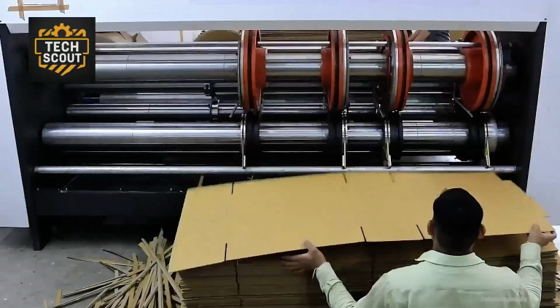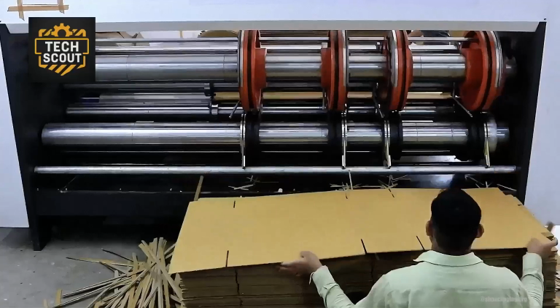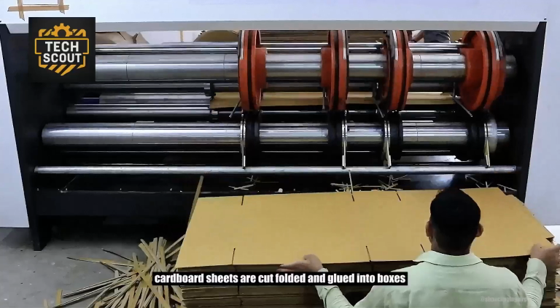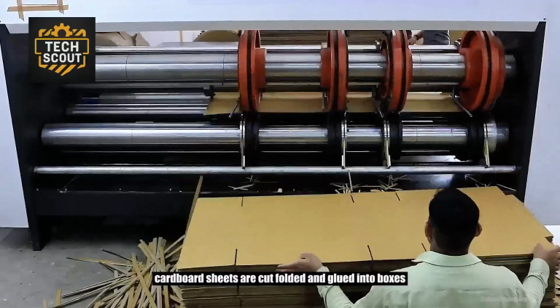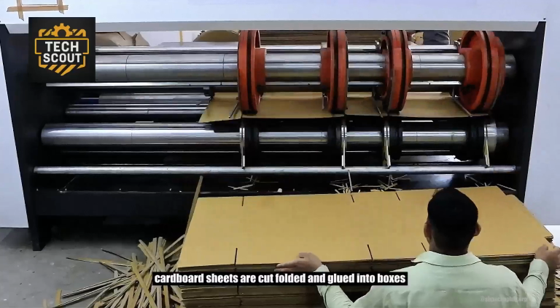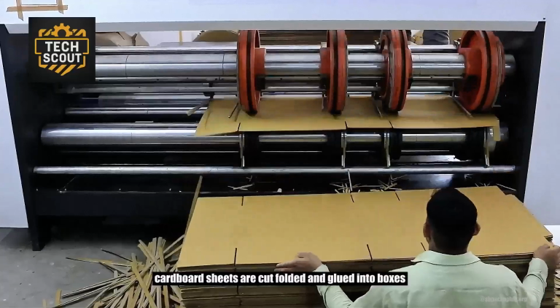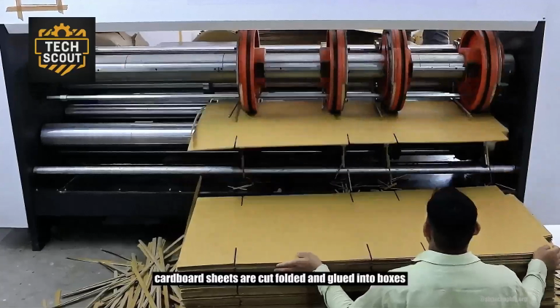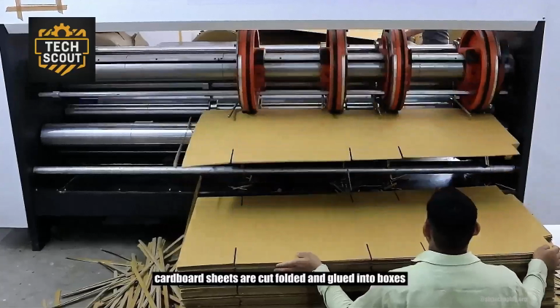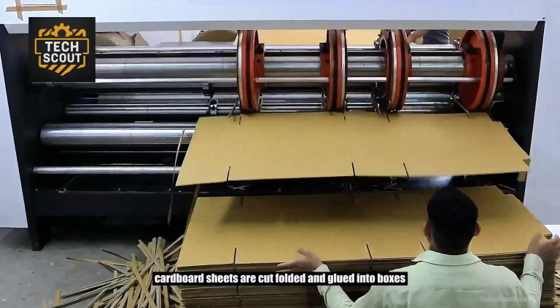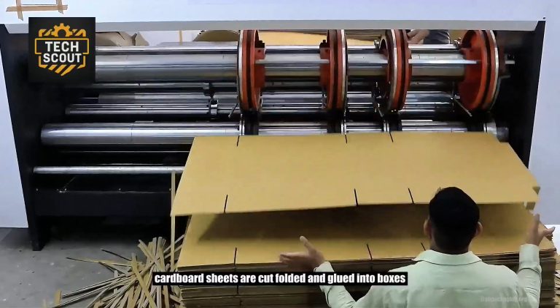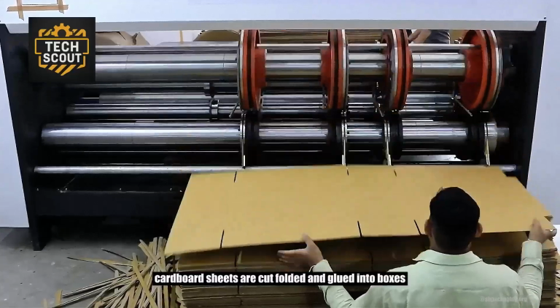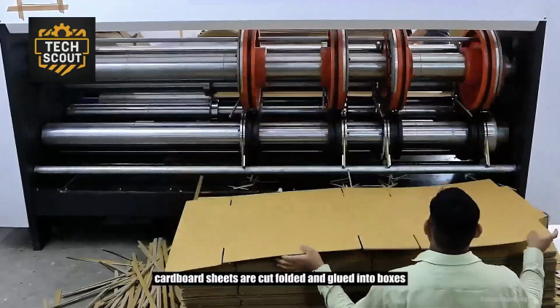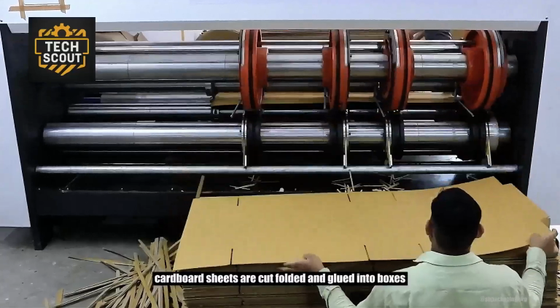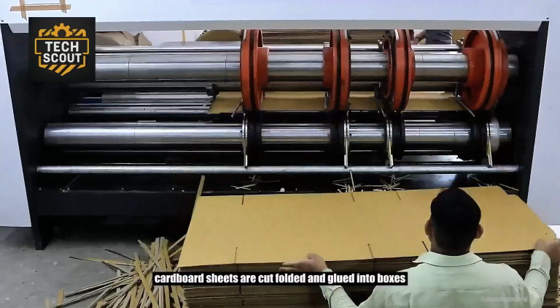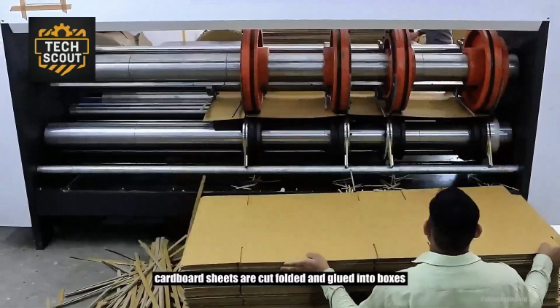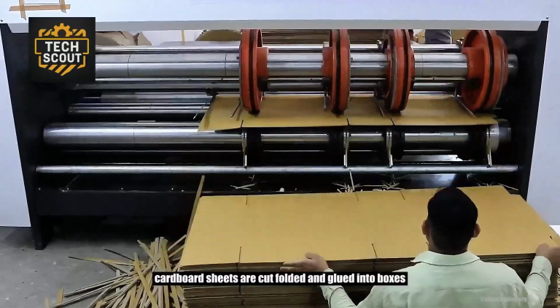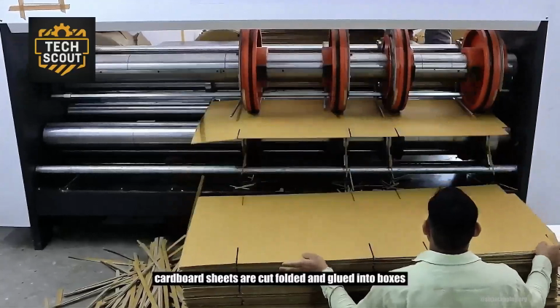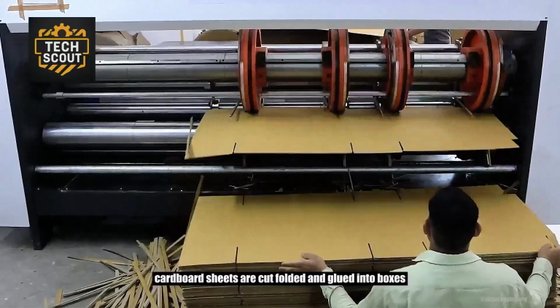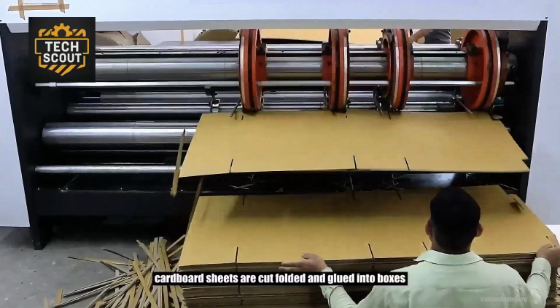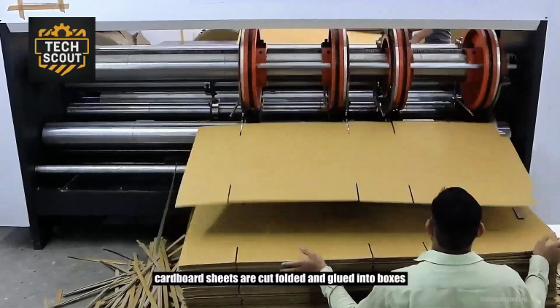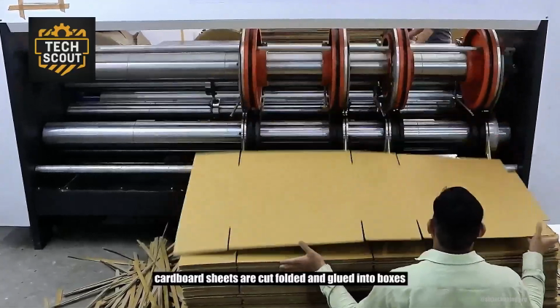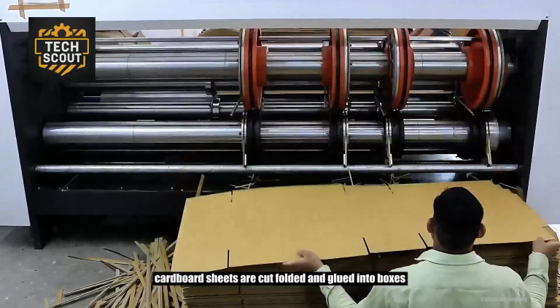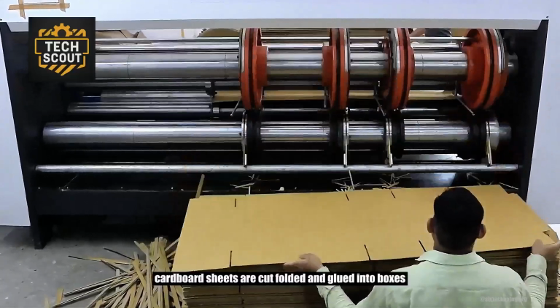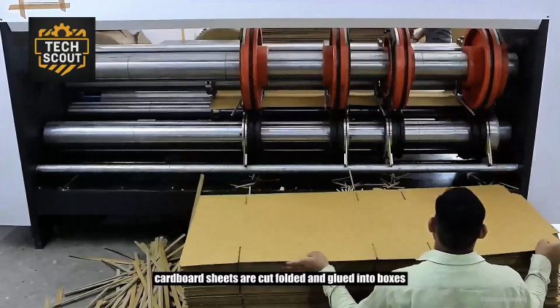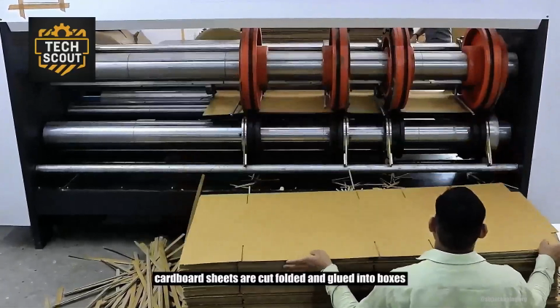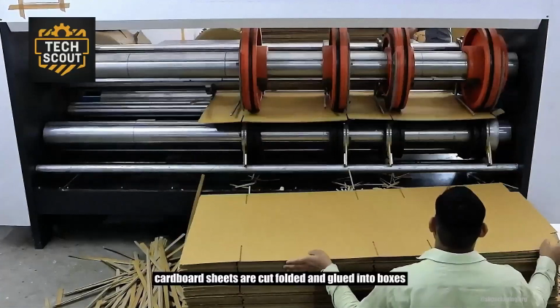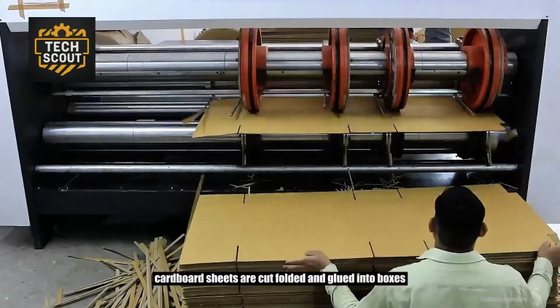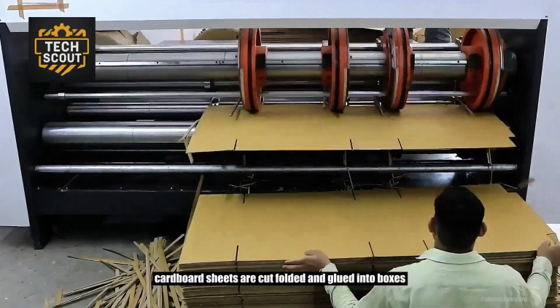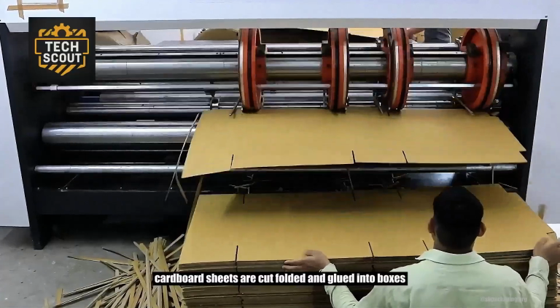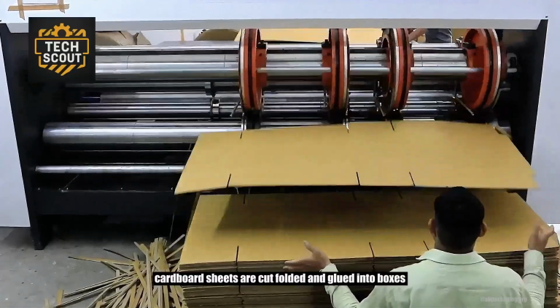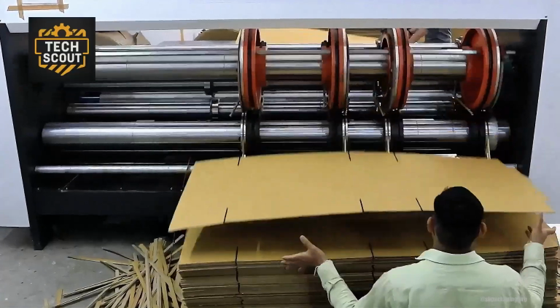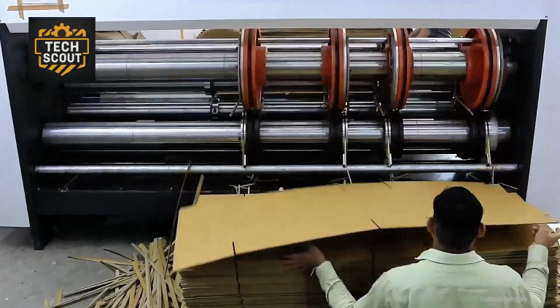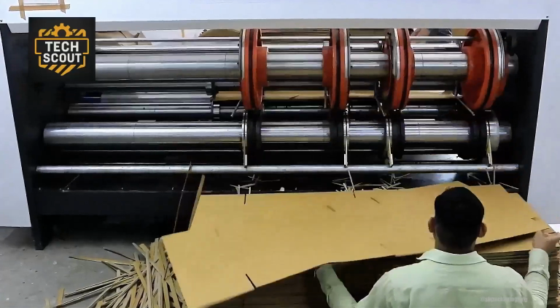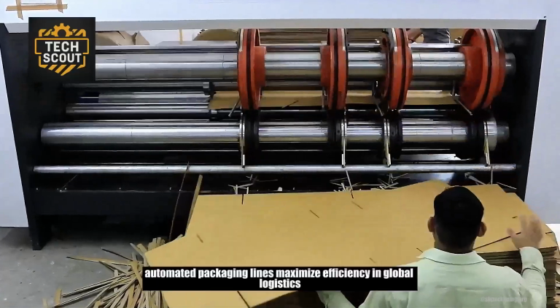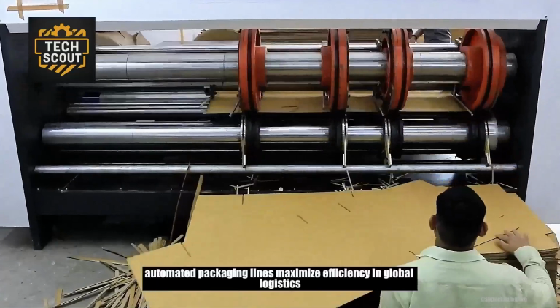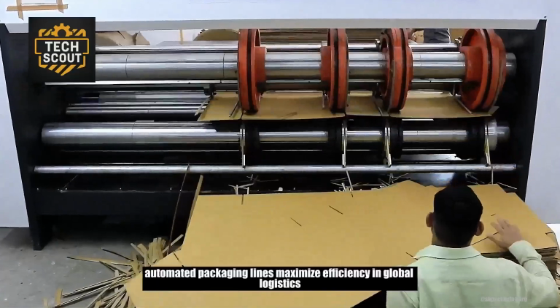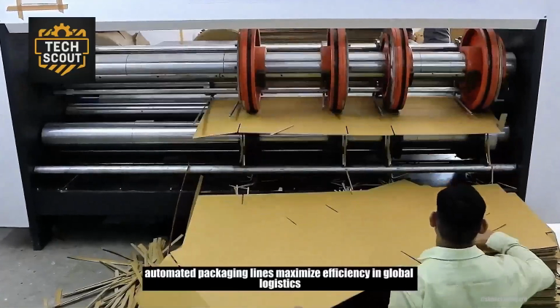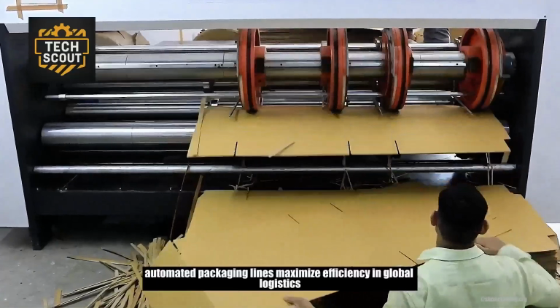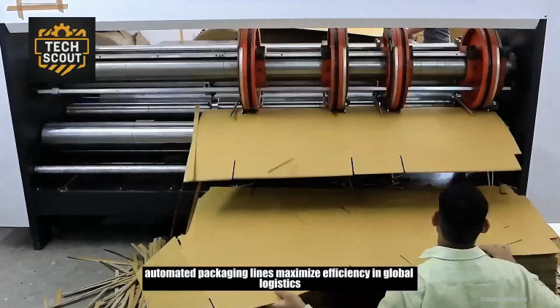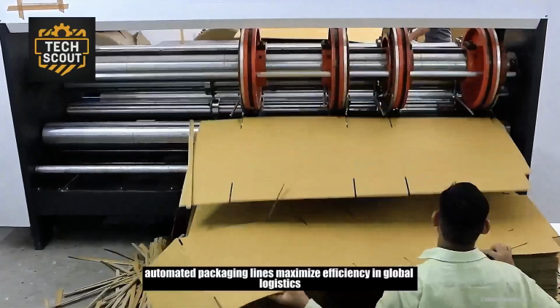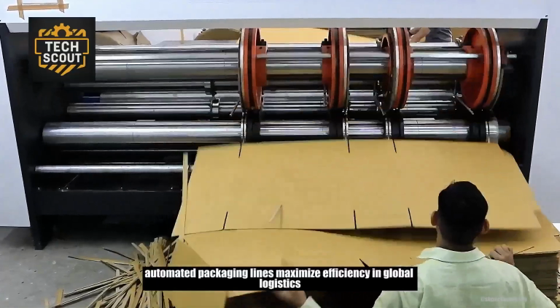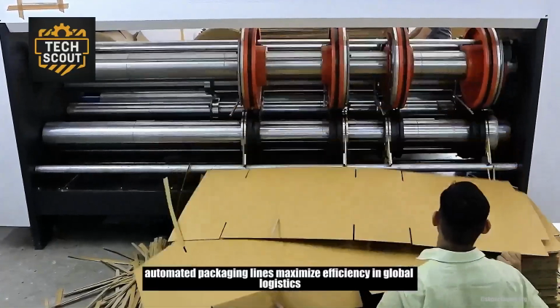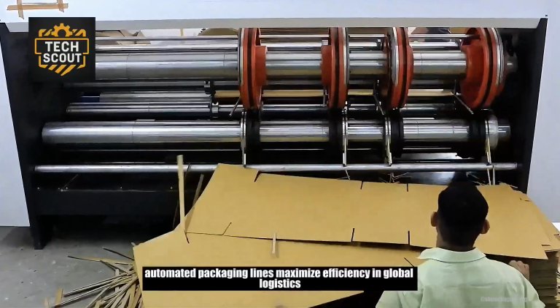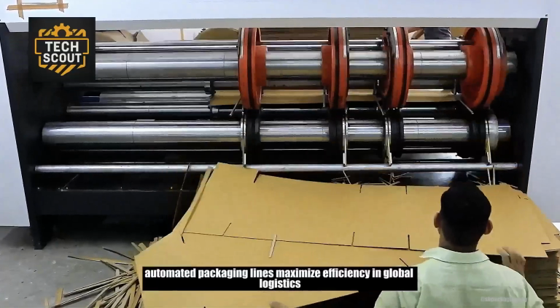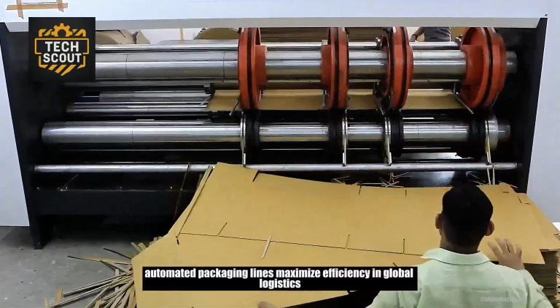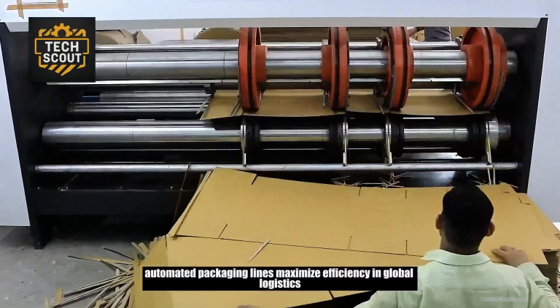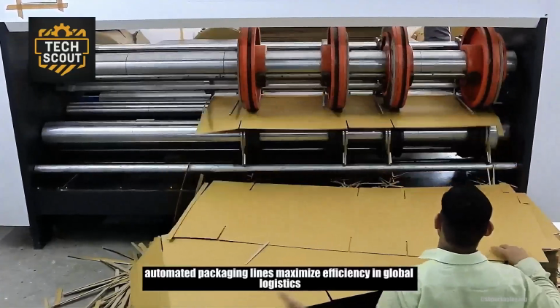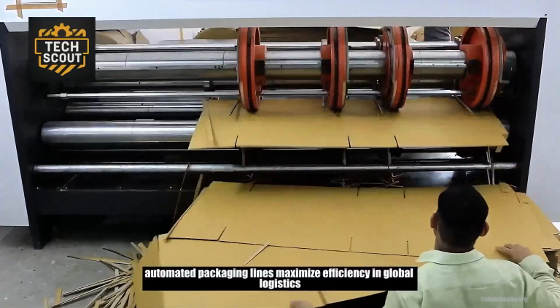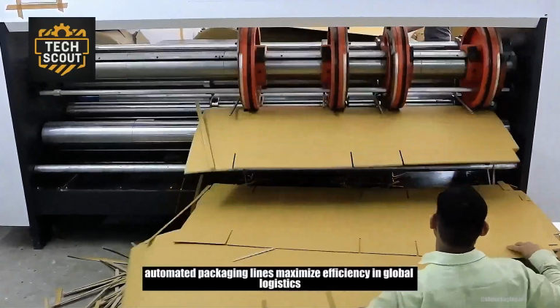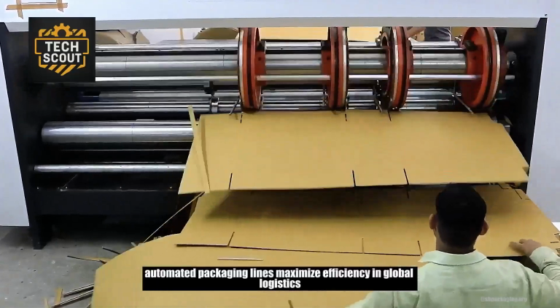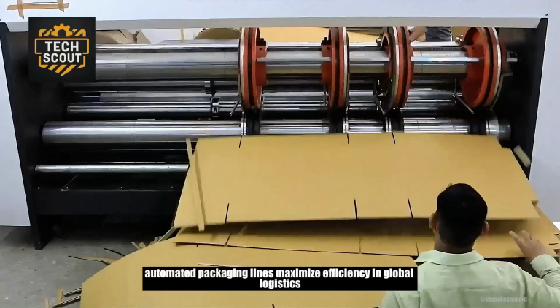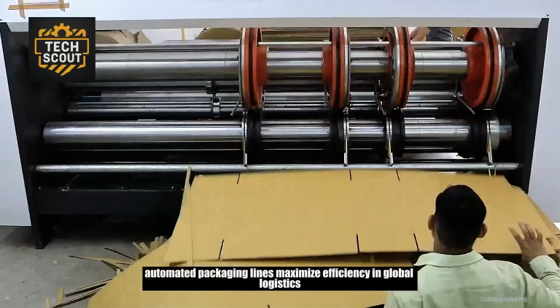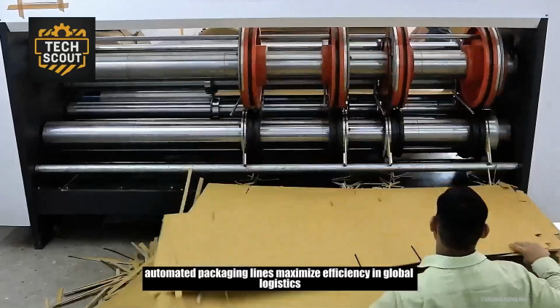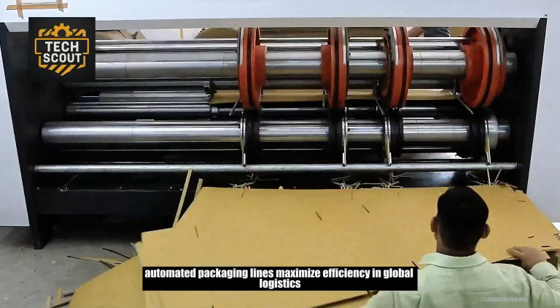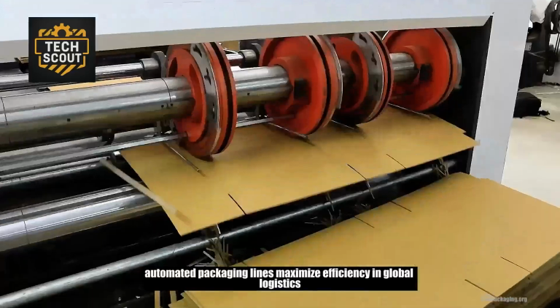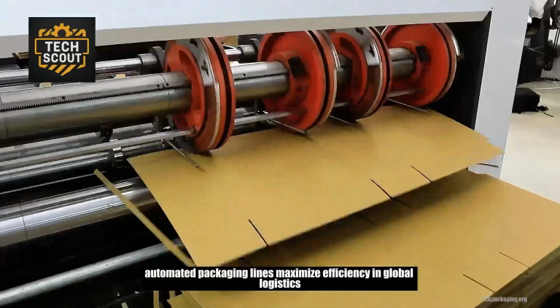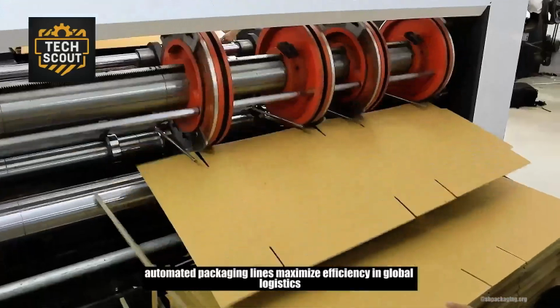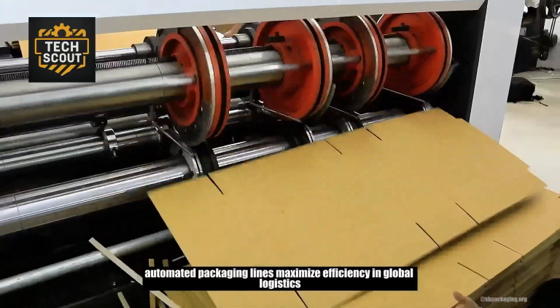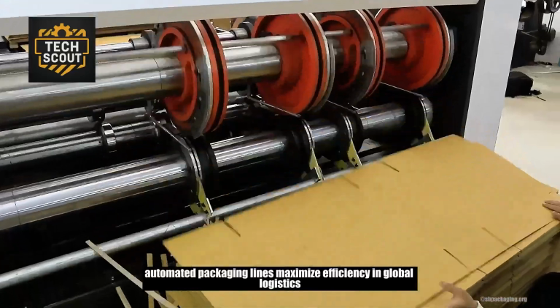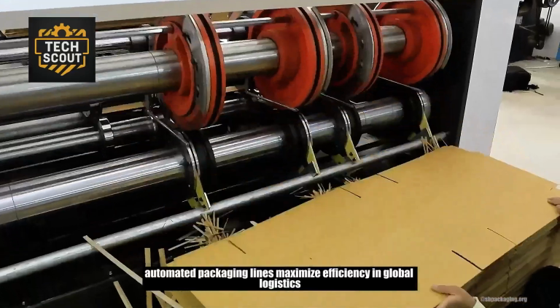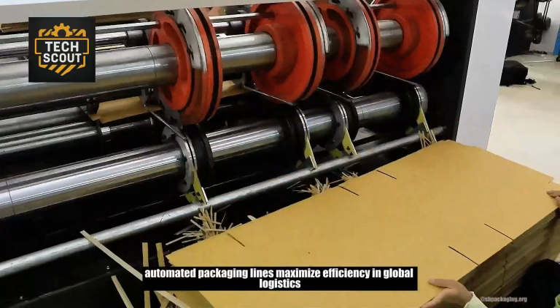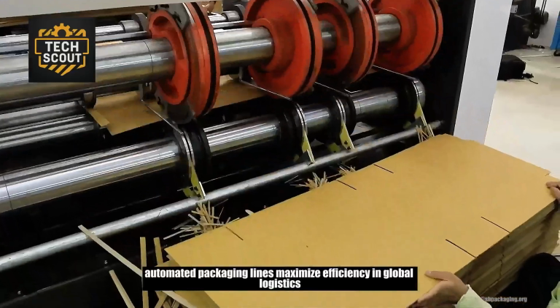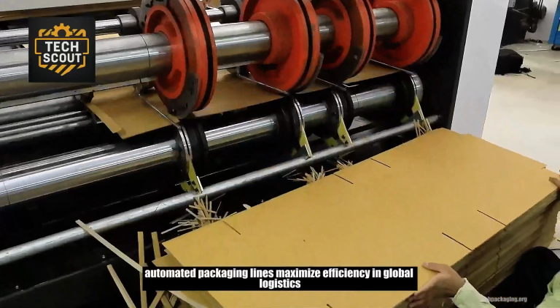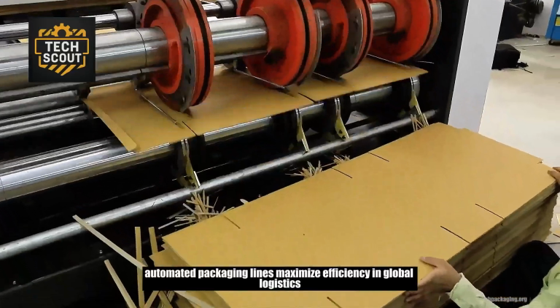Cardboard sheets are cut, folded, and glued into boxes. Automated packaging lines maximize efficiency in global logistics.